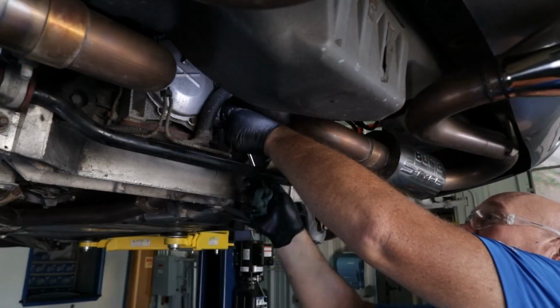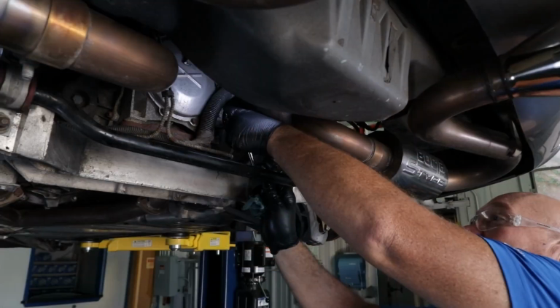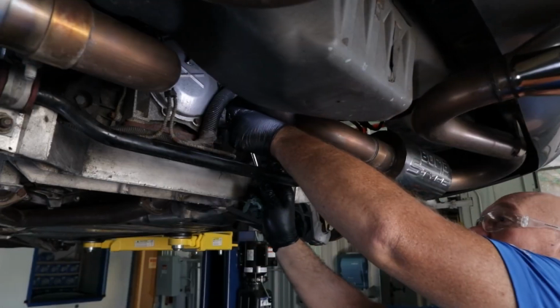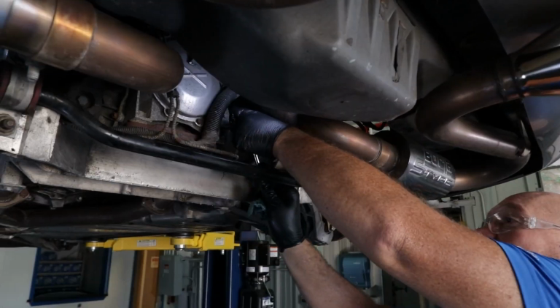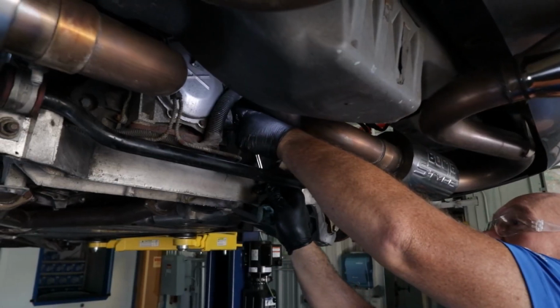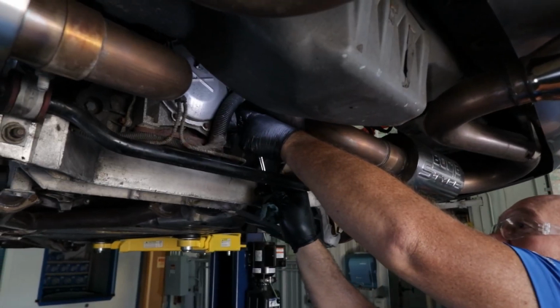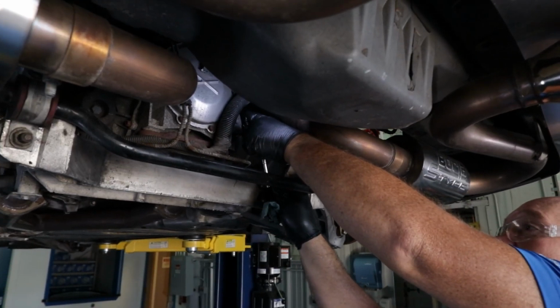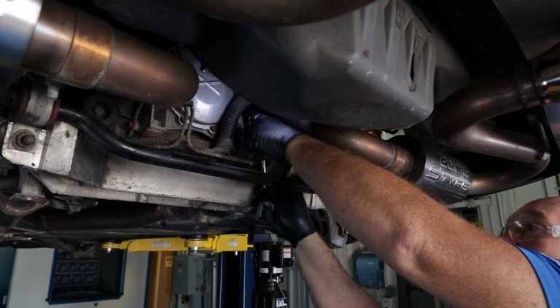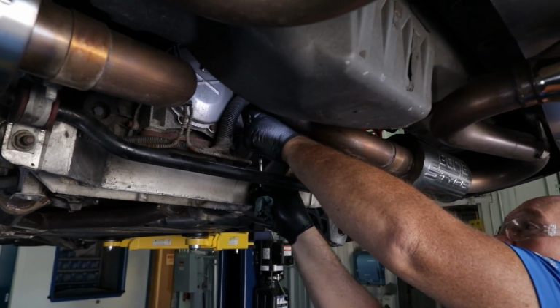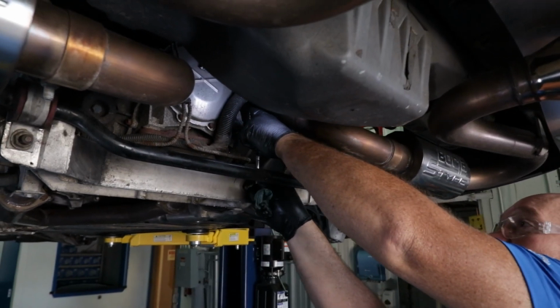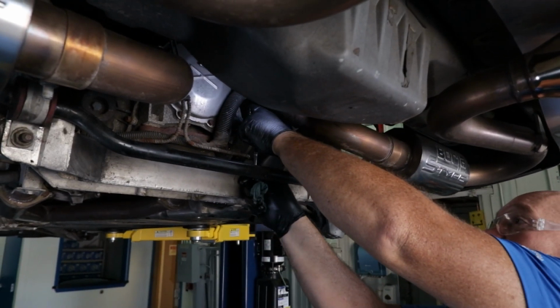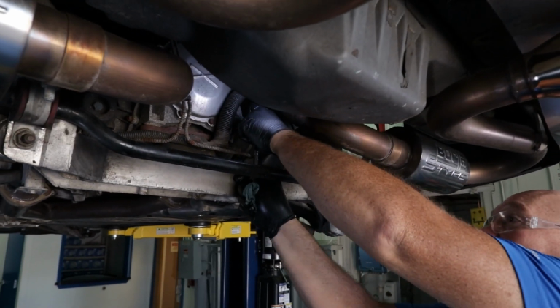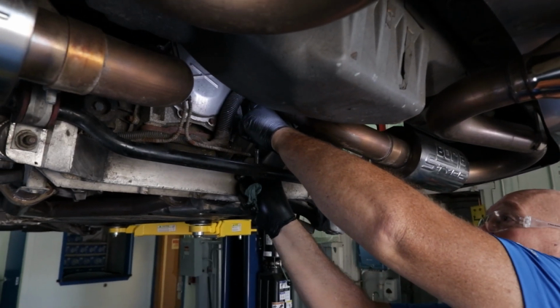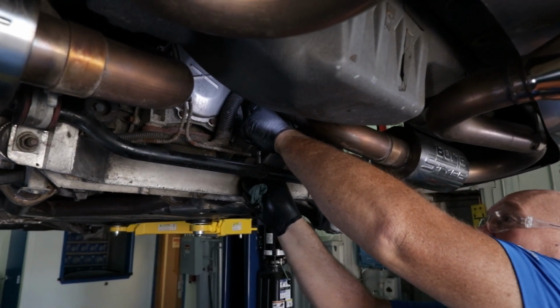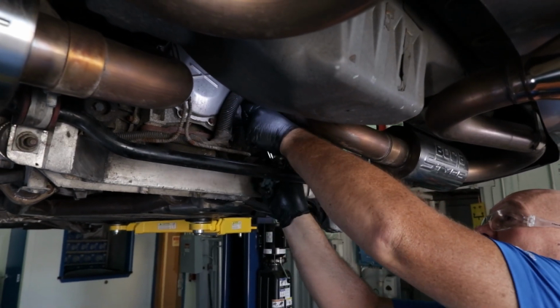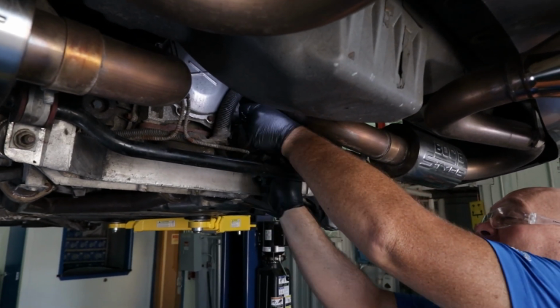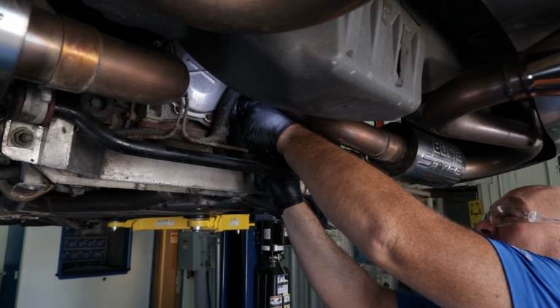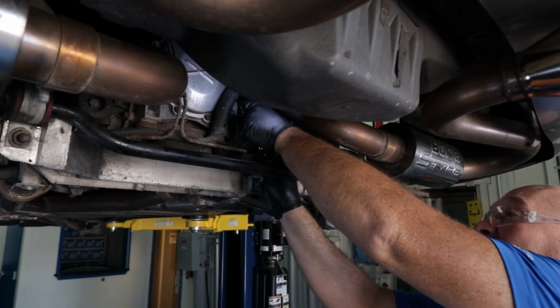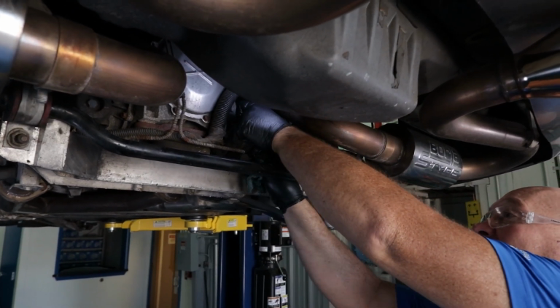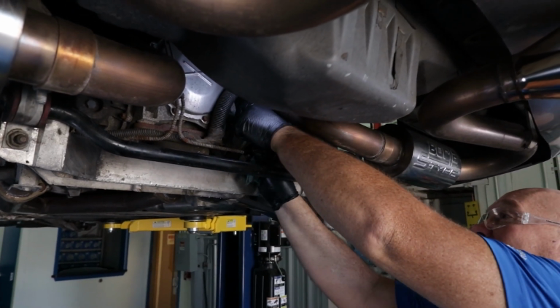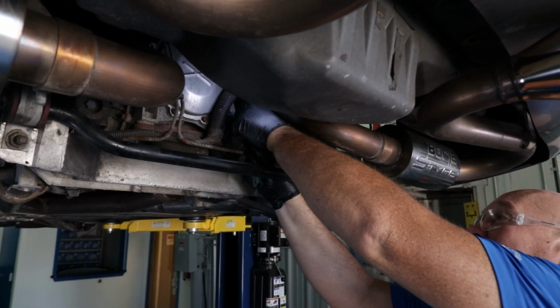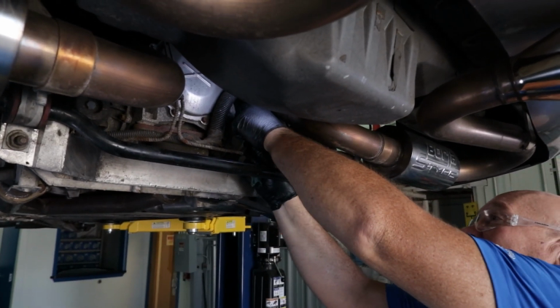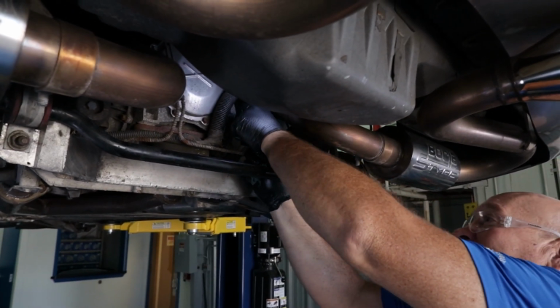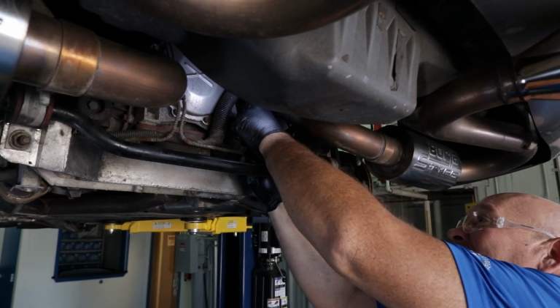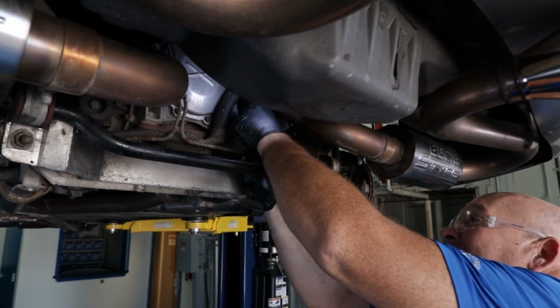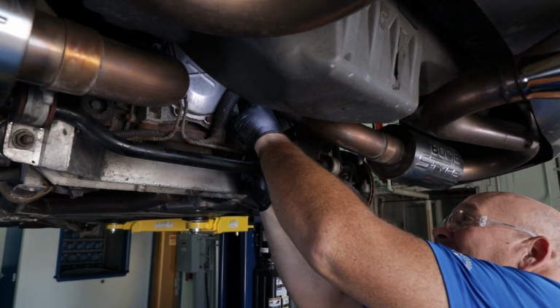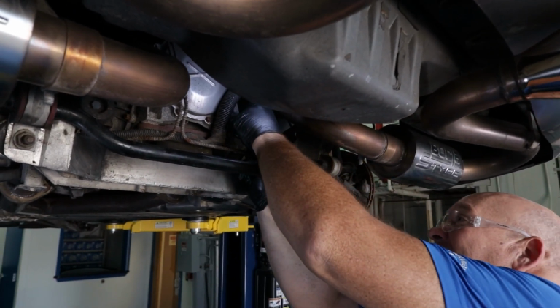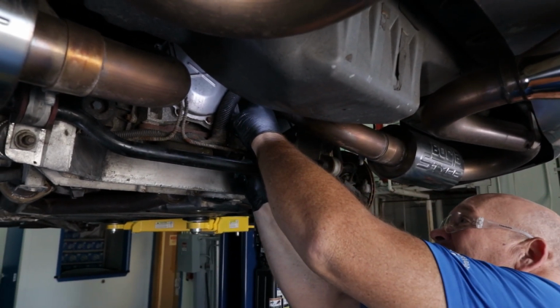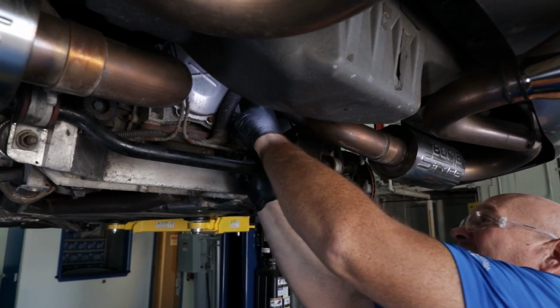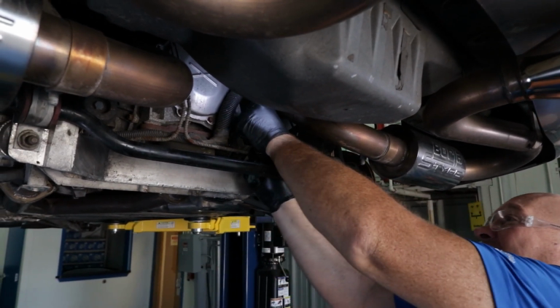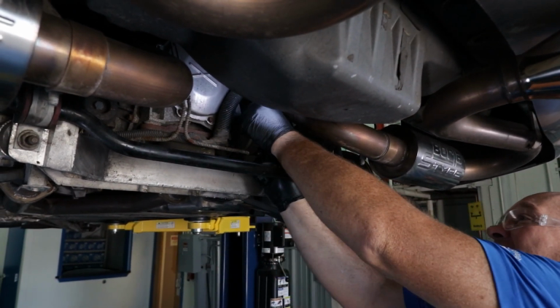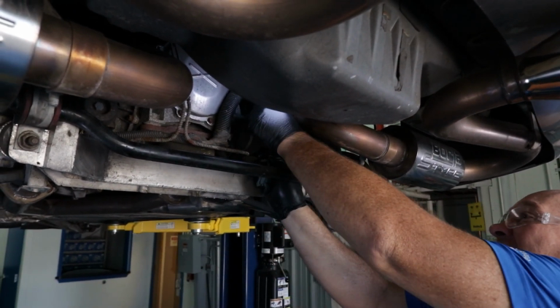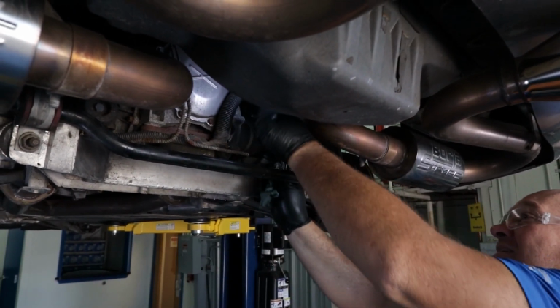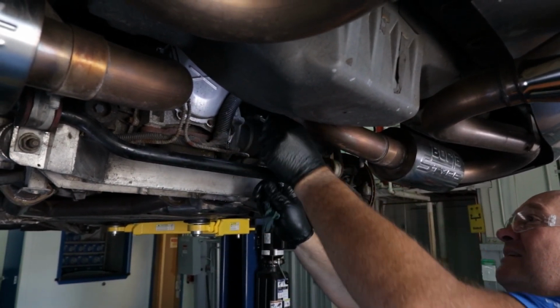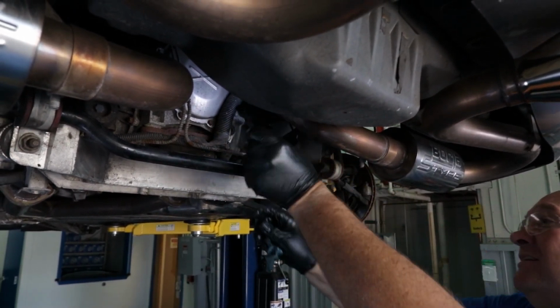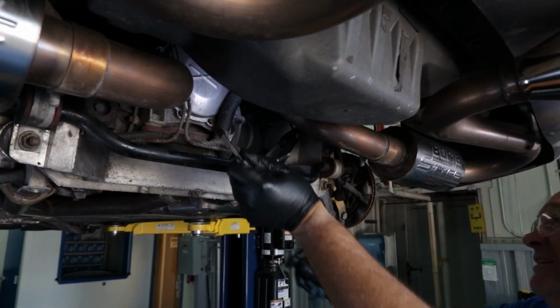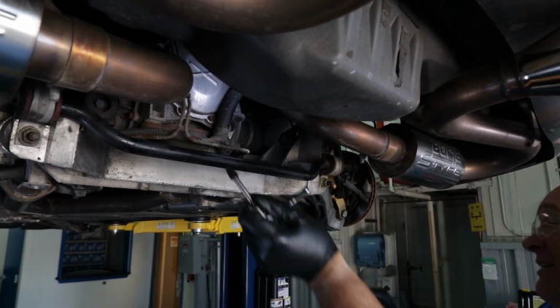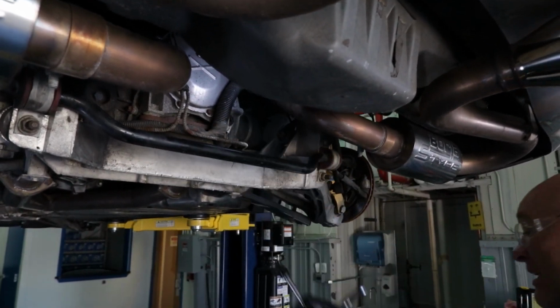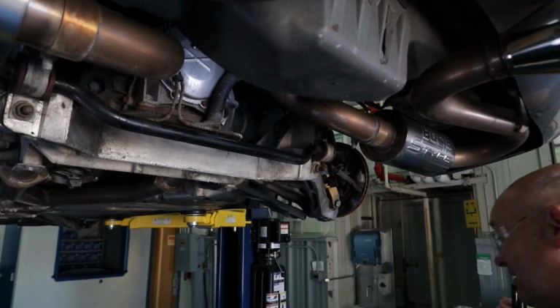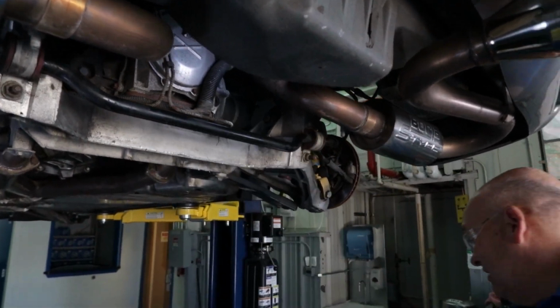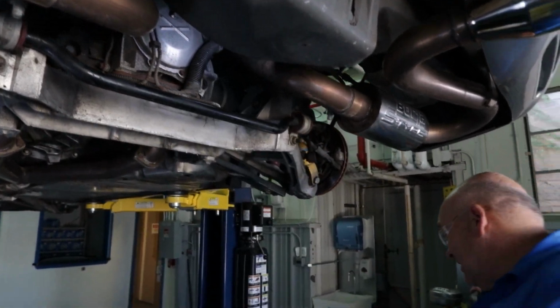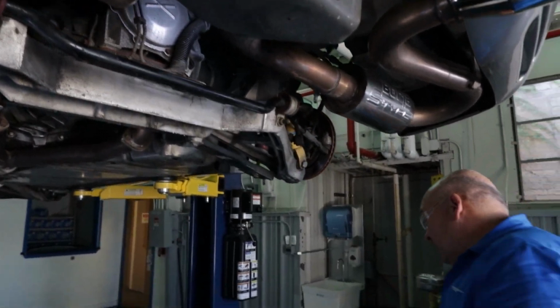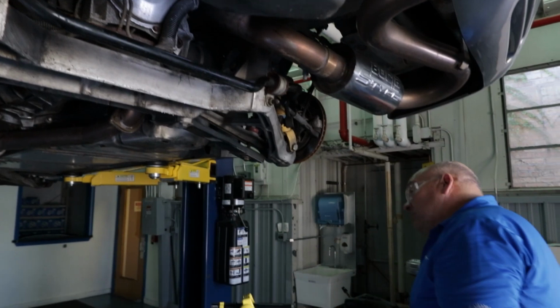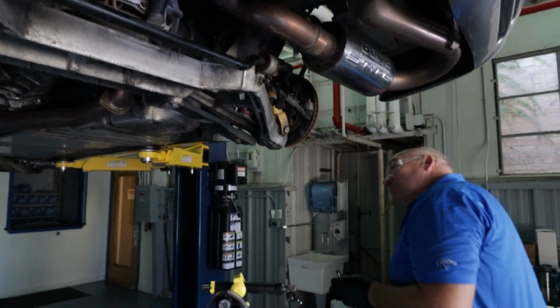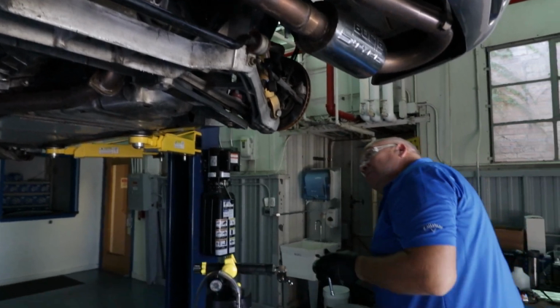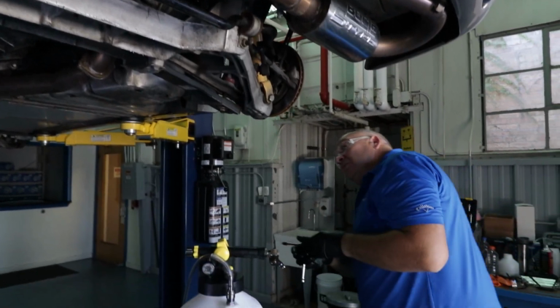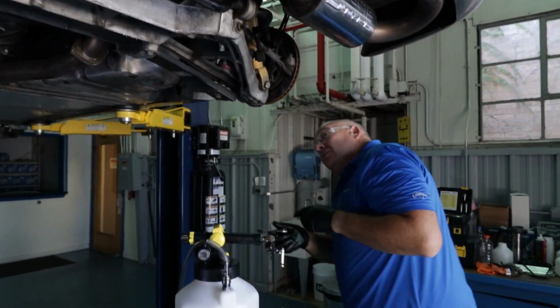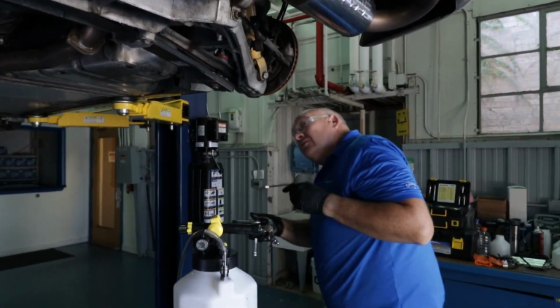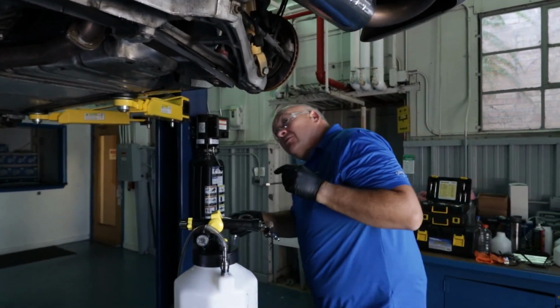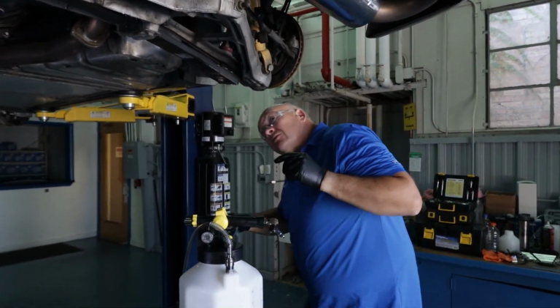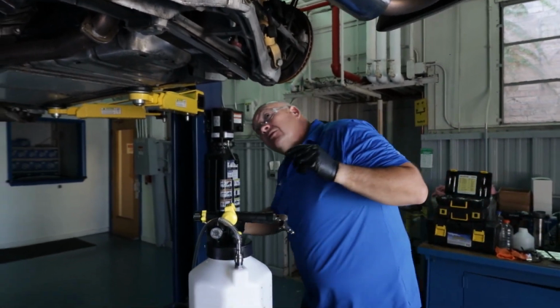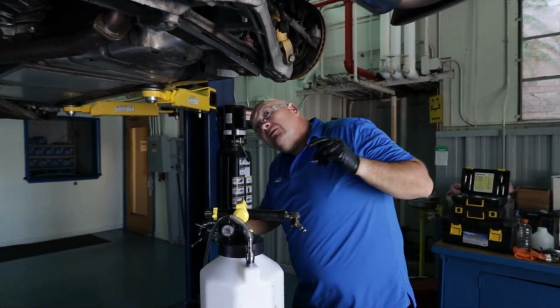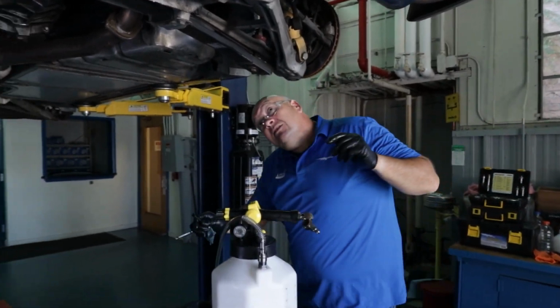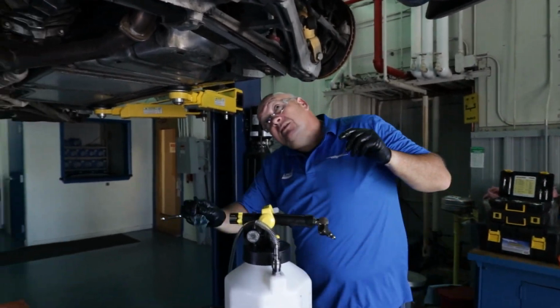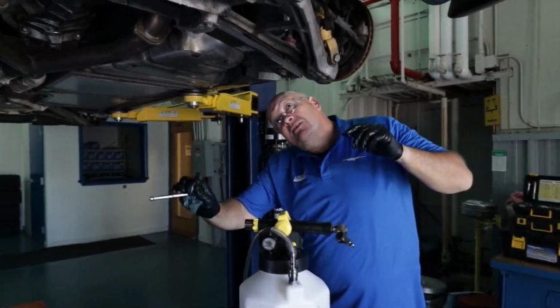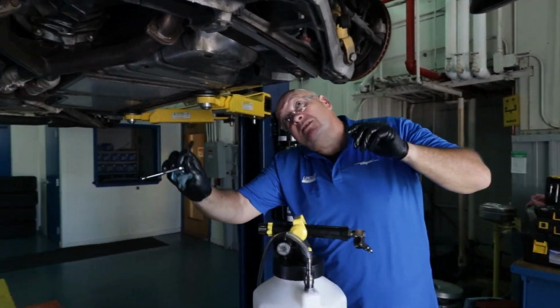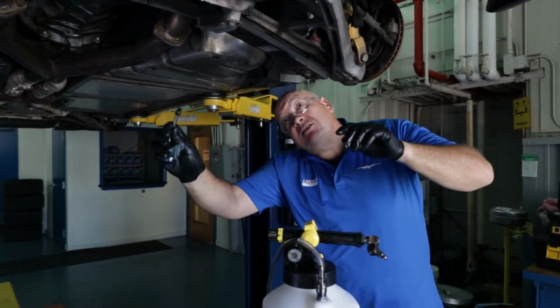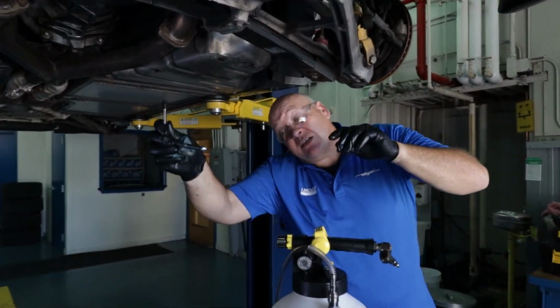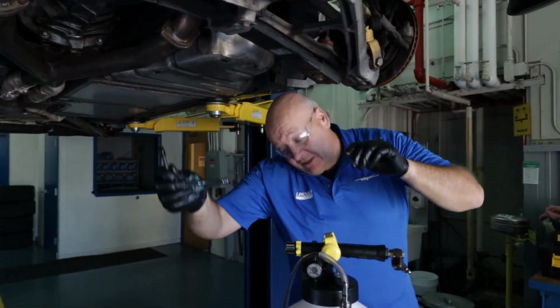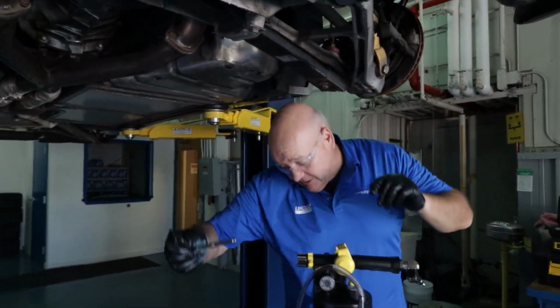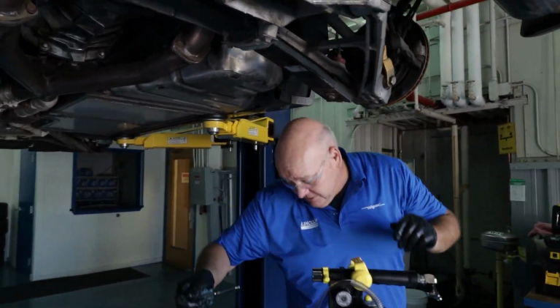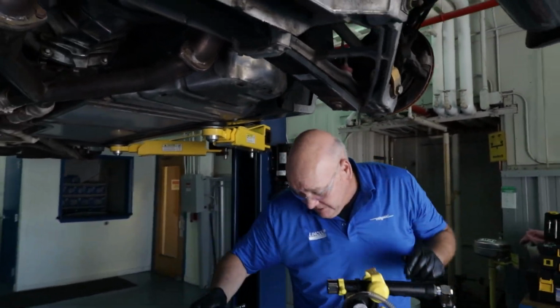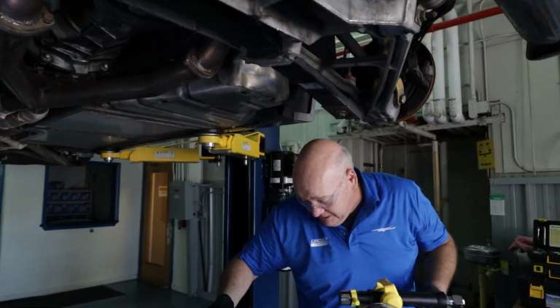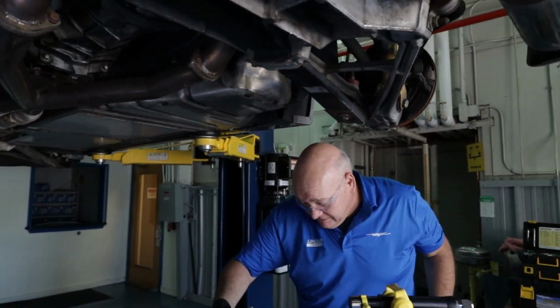Torque is not very much on these. That's set. Check our drain.